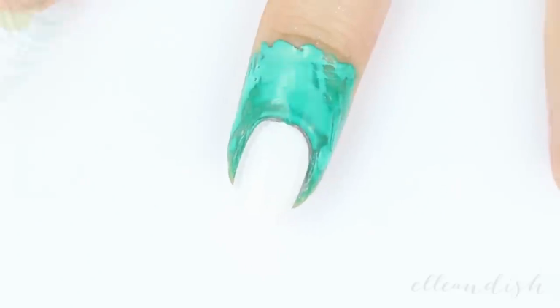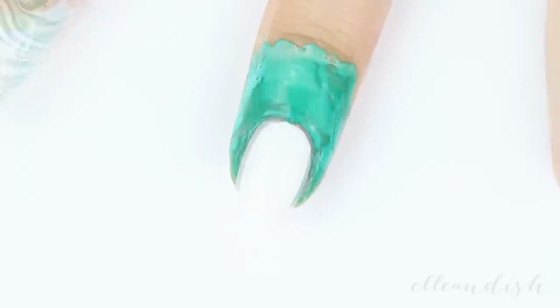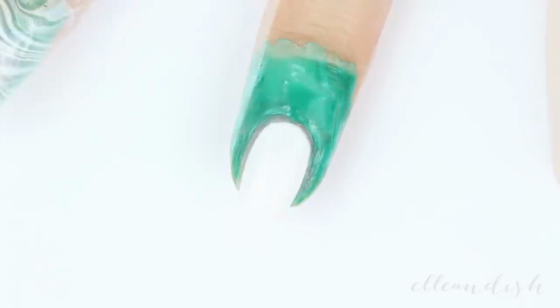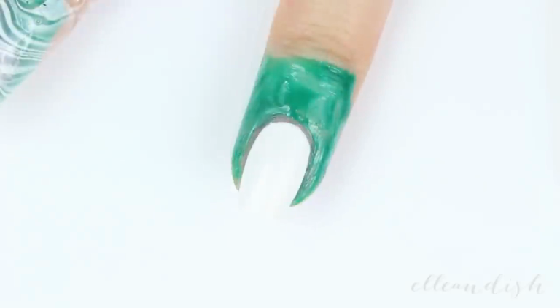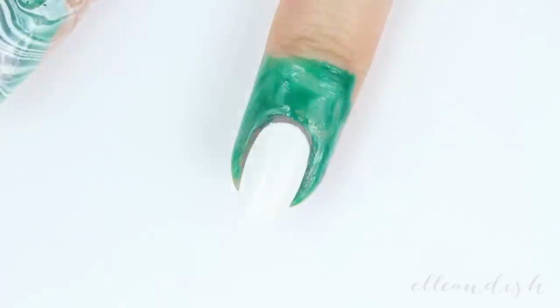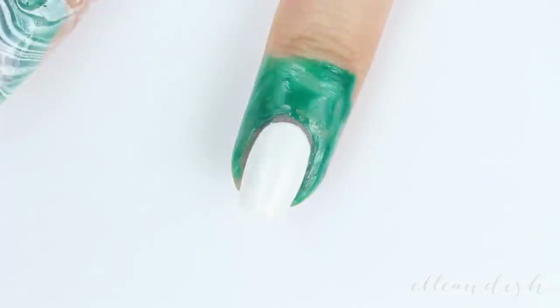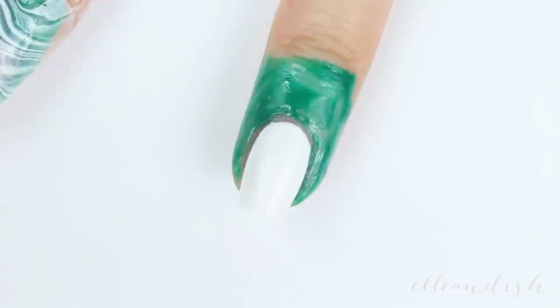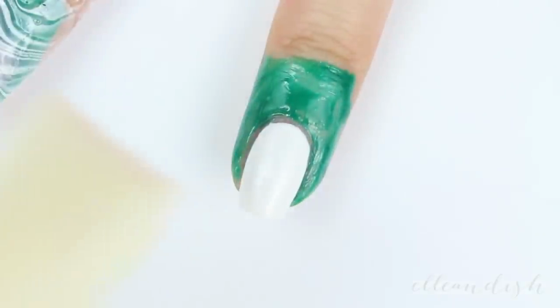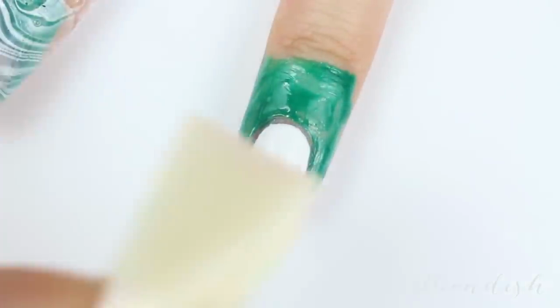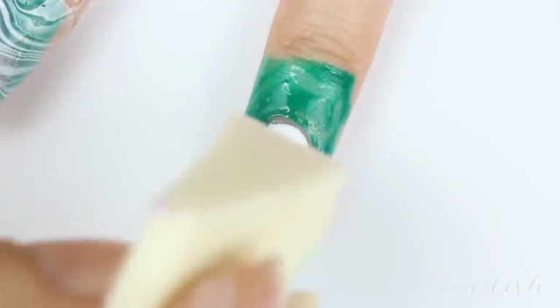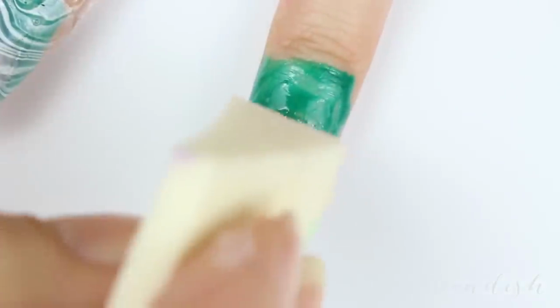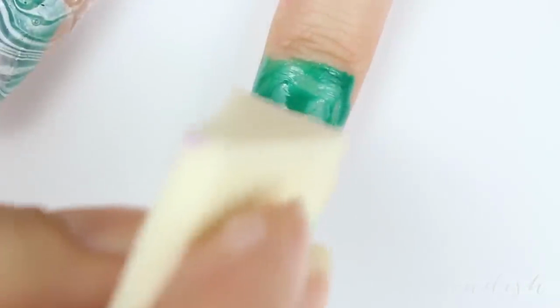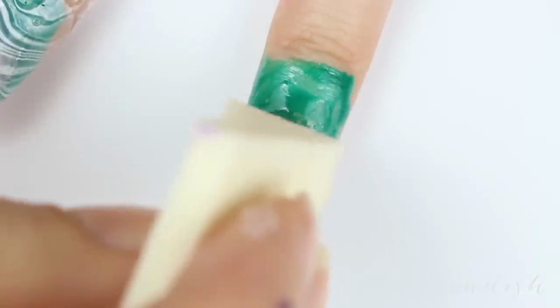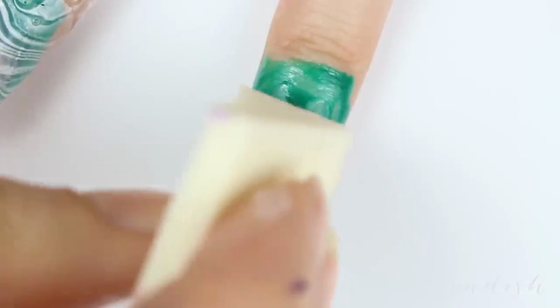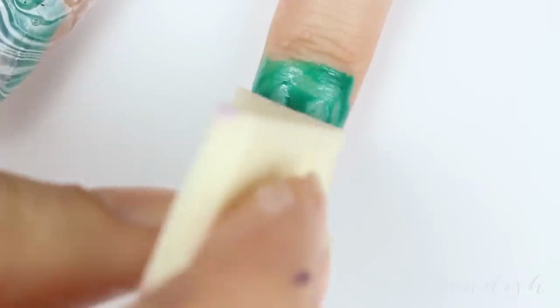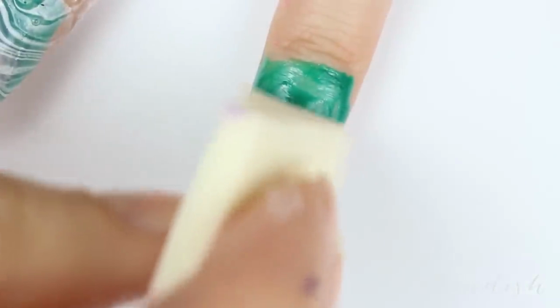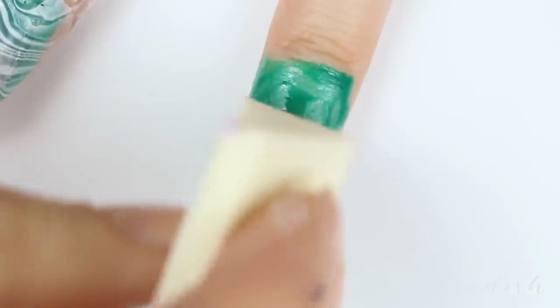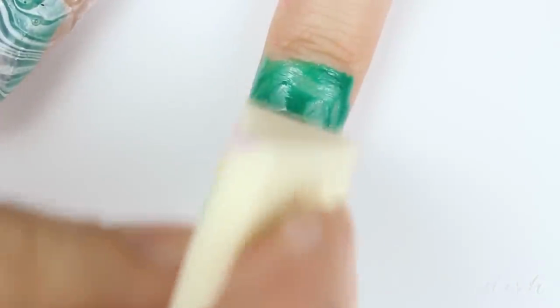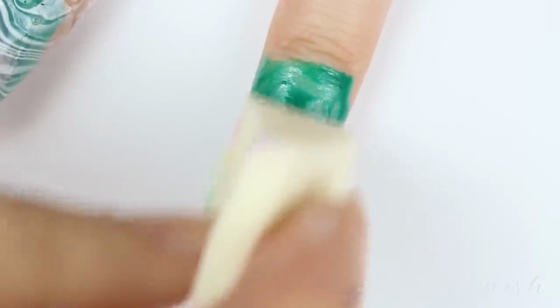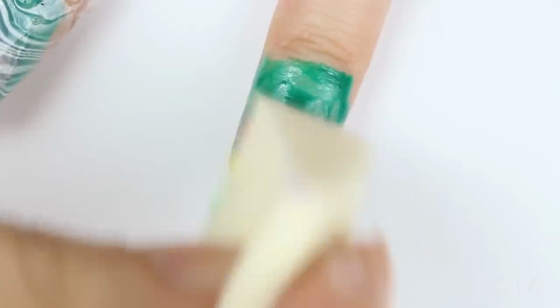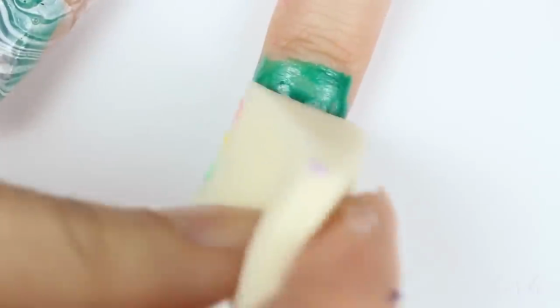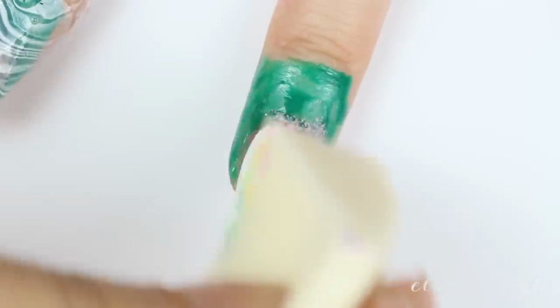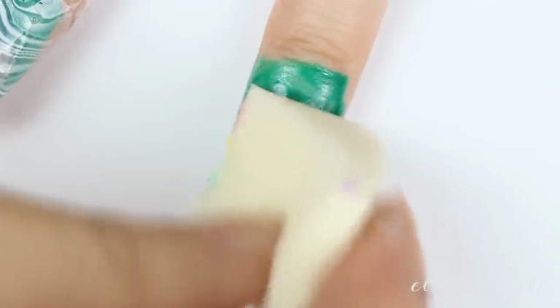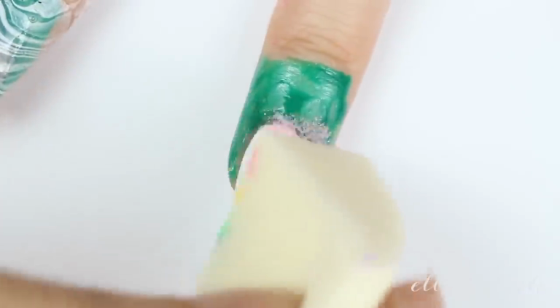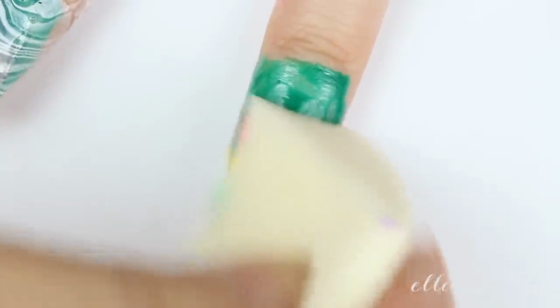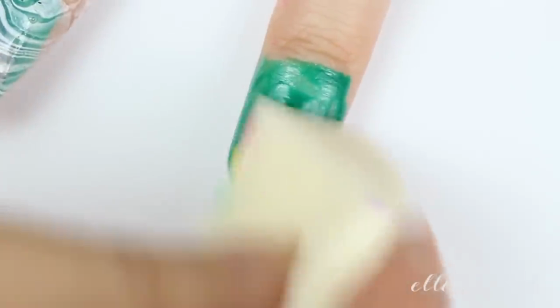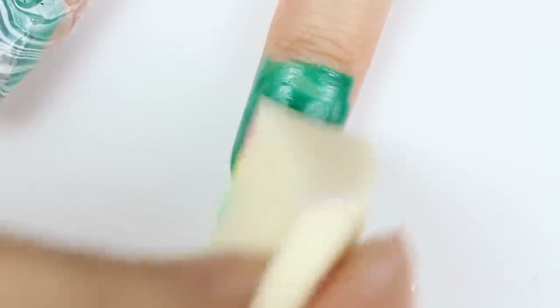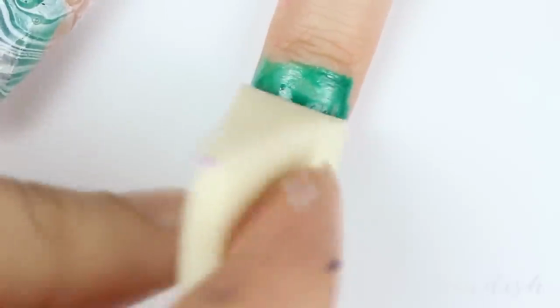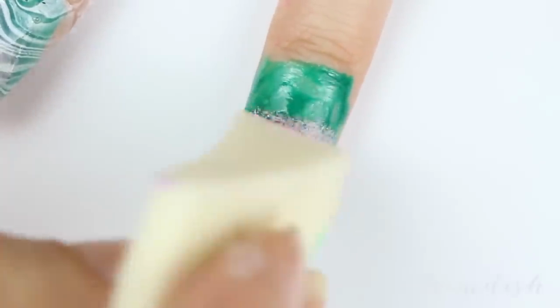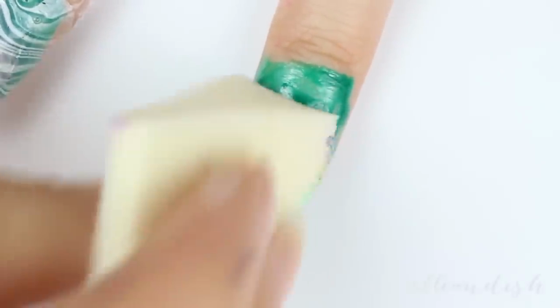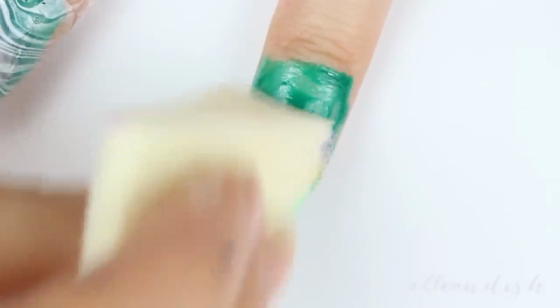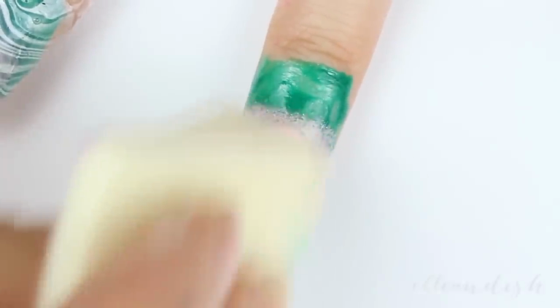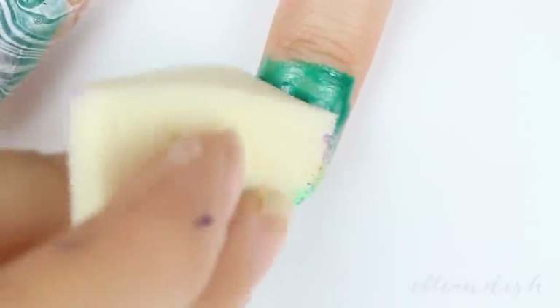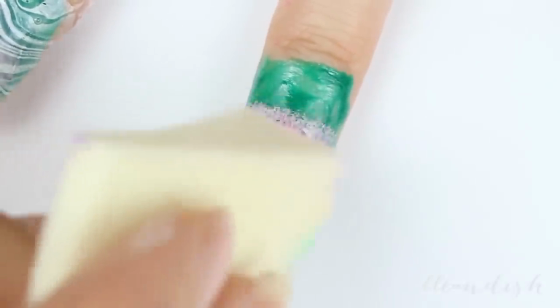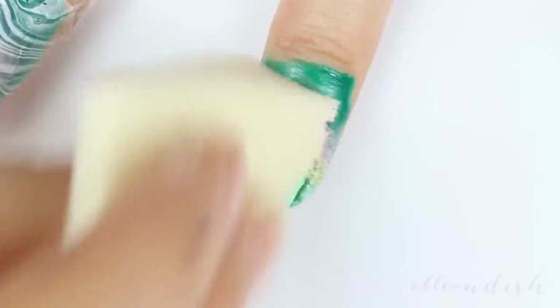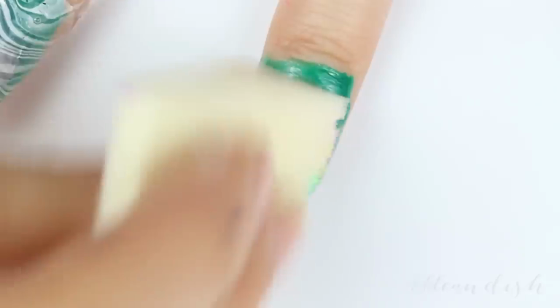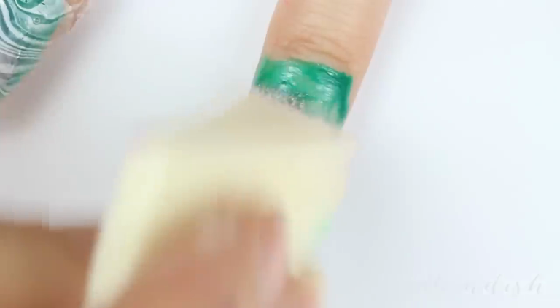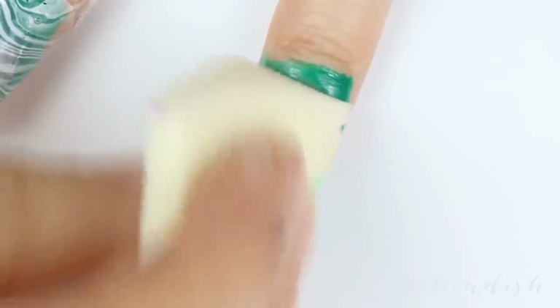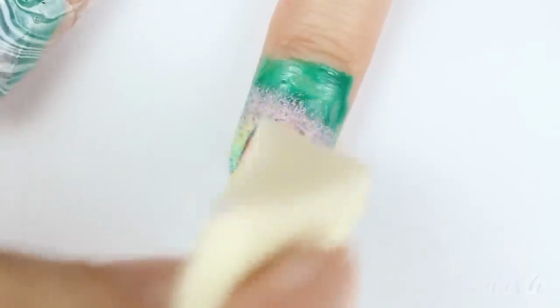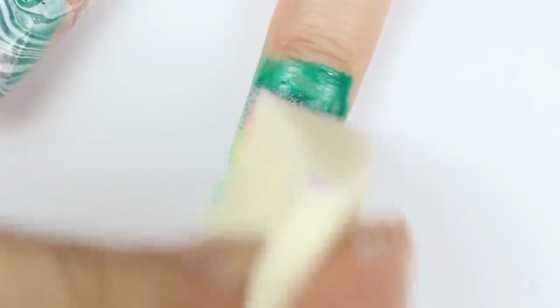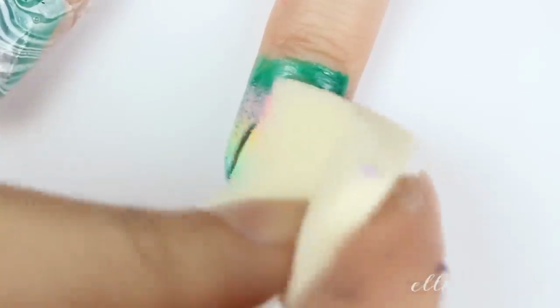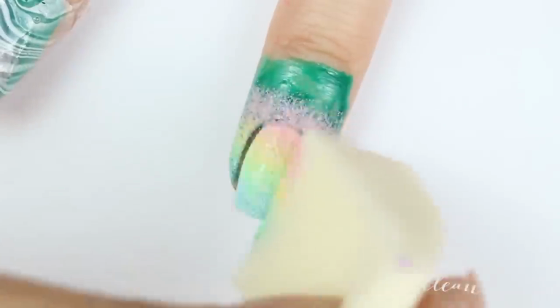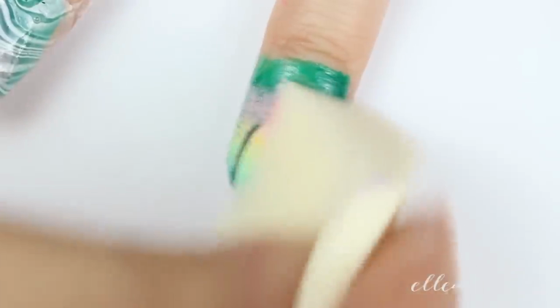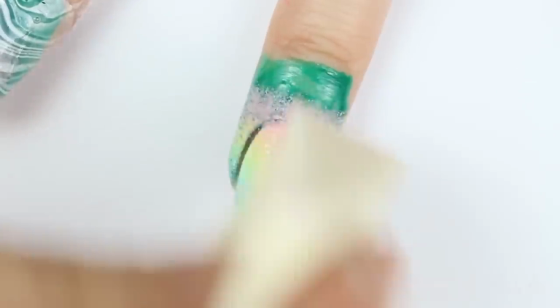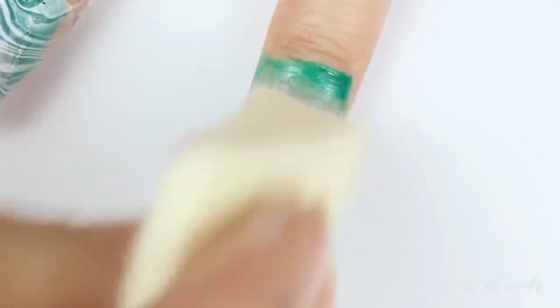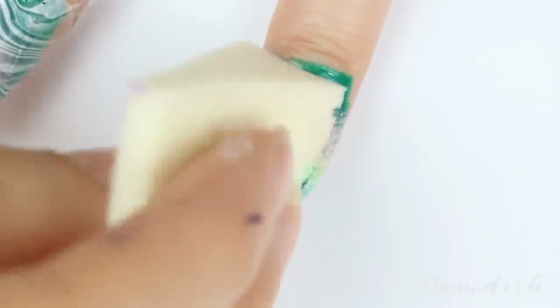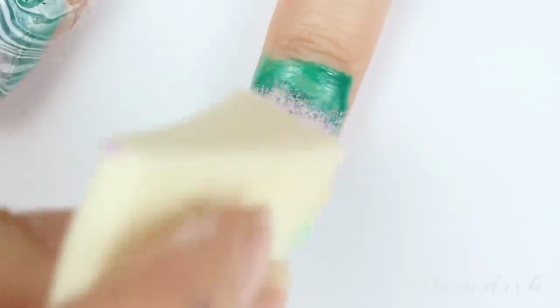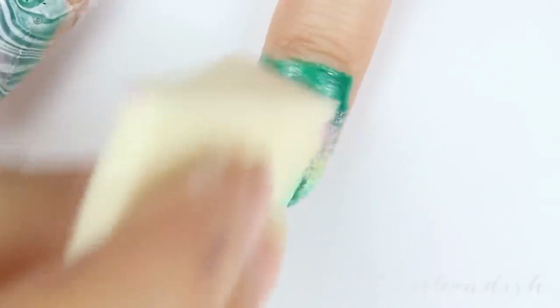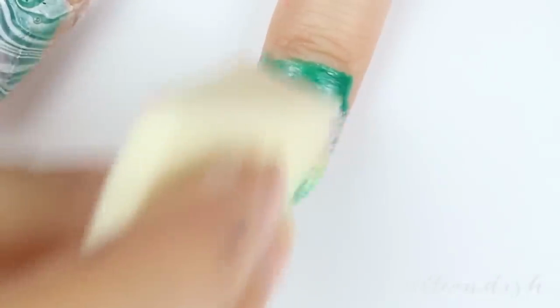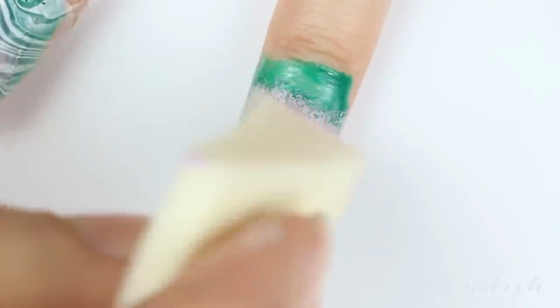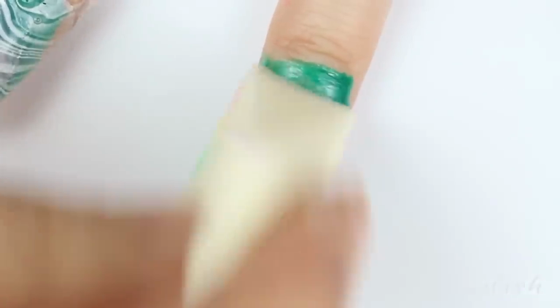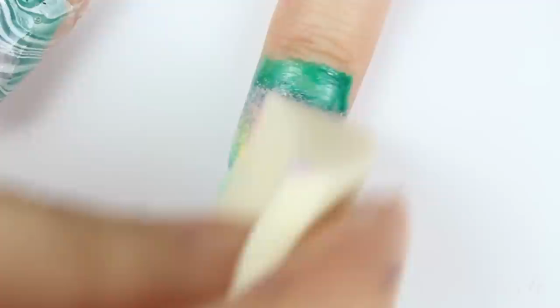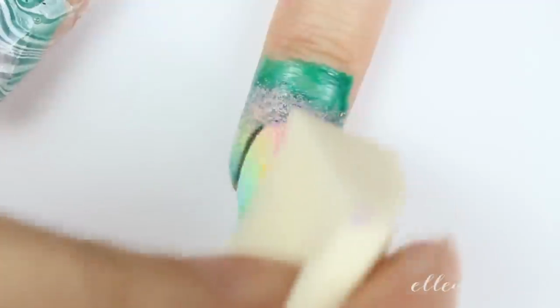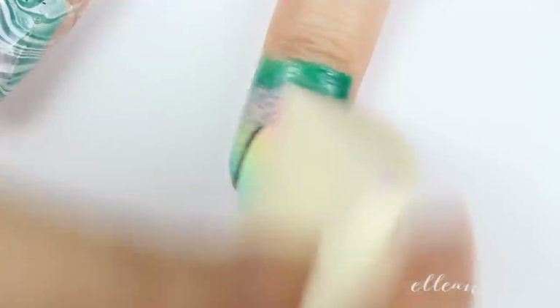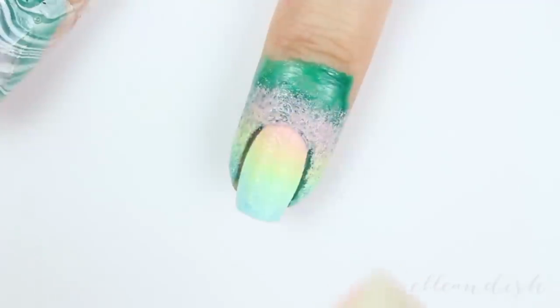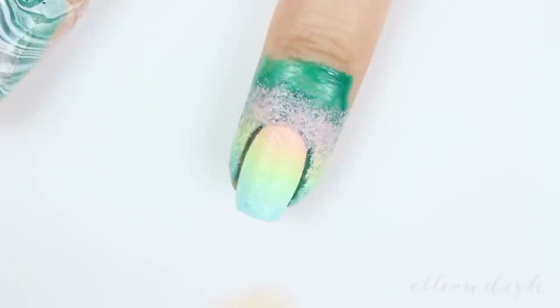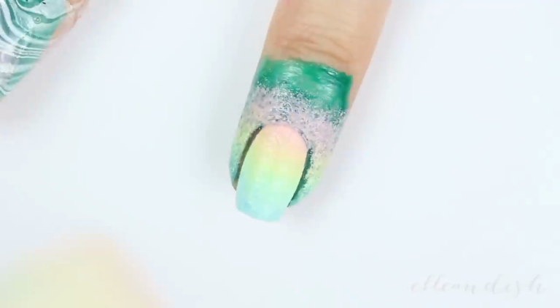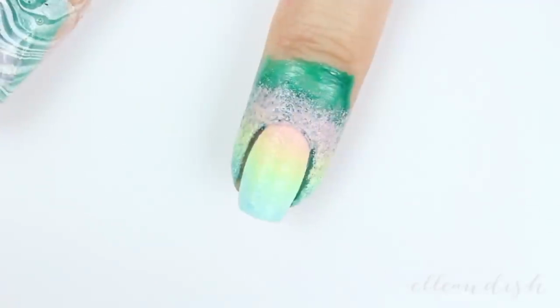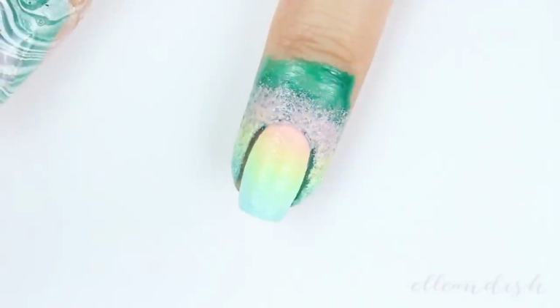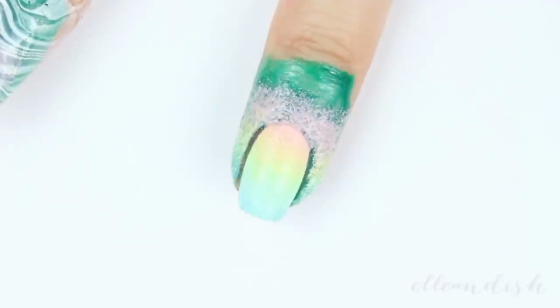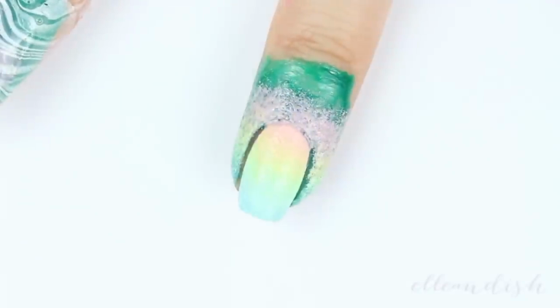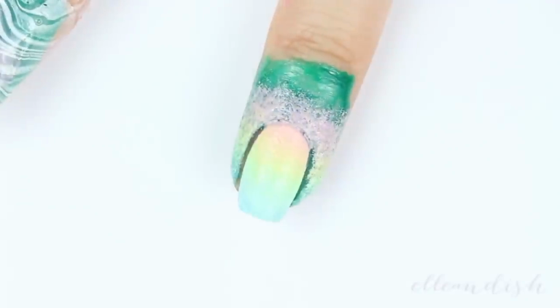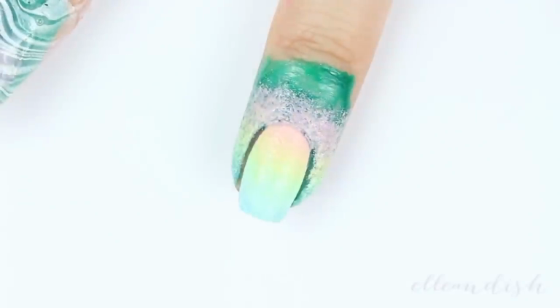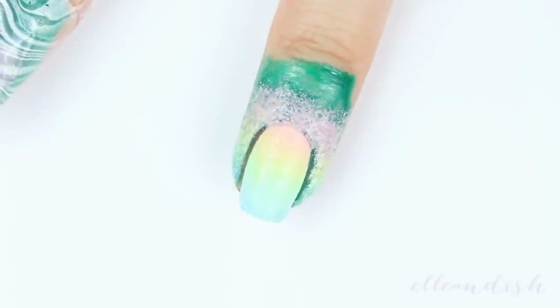I then added four stripes of color — pink, yellow, green, and blue — onto my sponge, and I sponged it onto the nail like so.